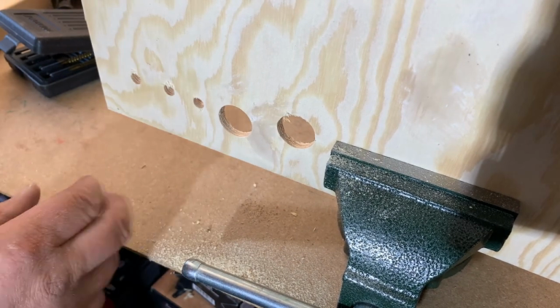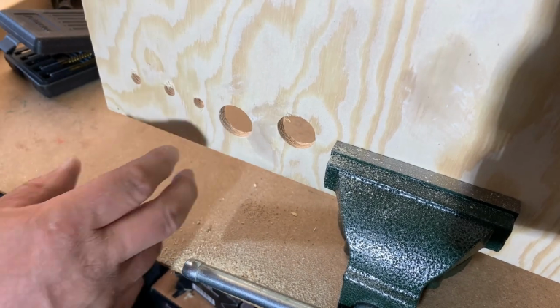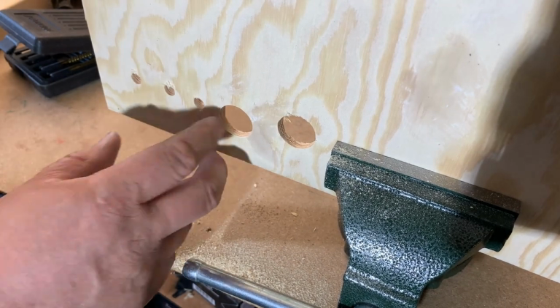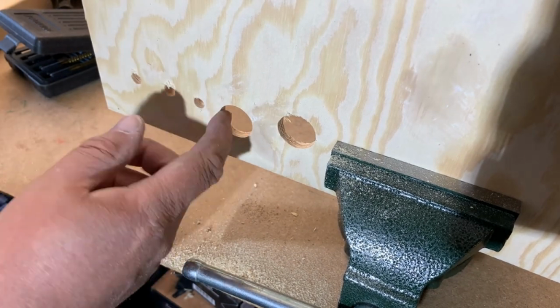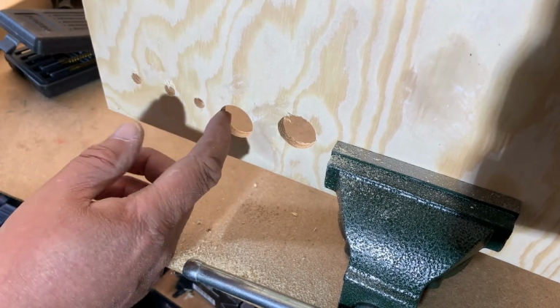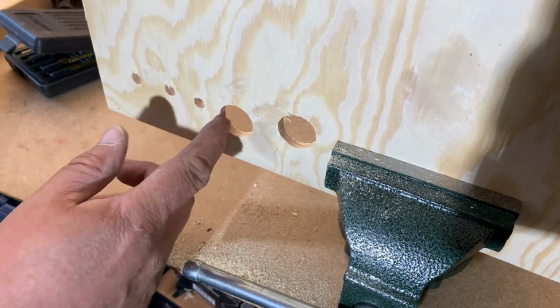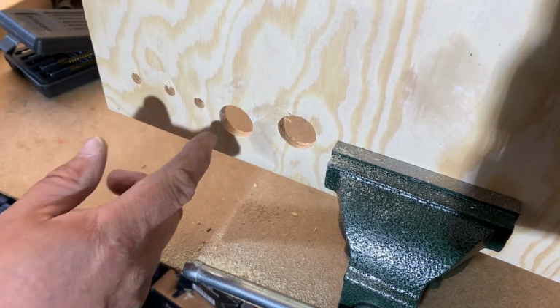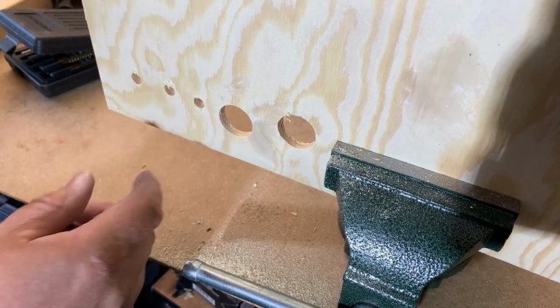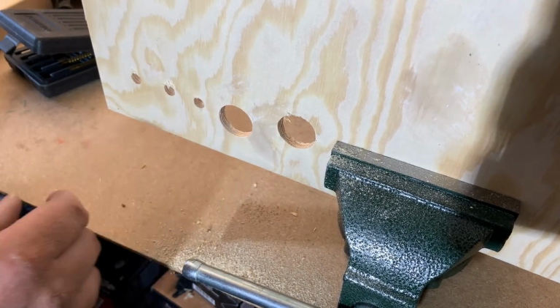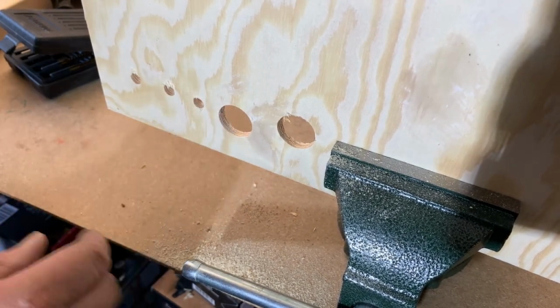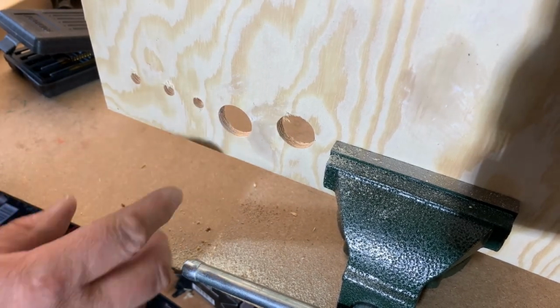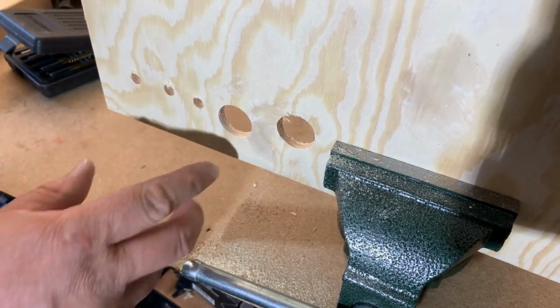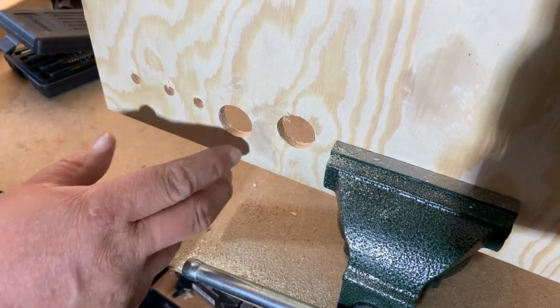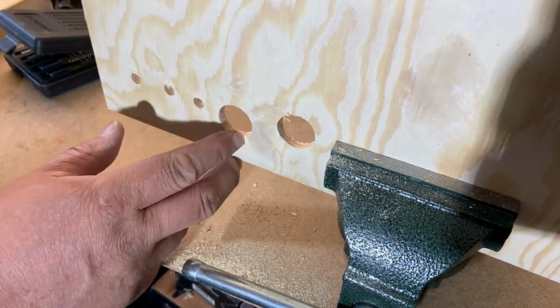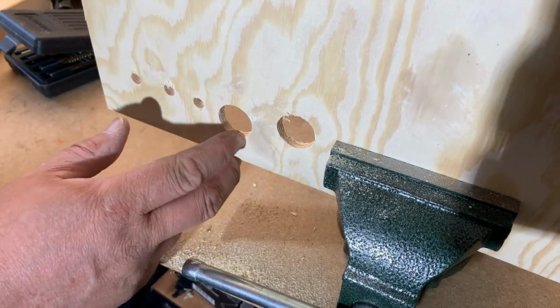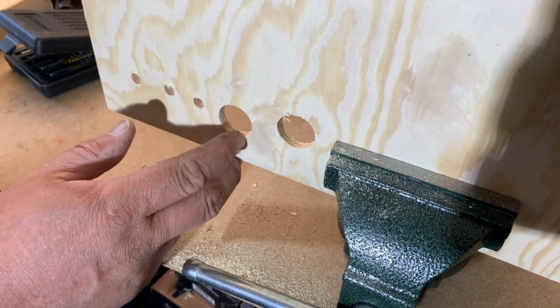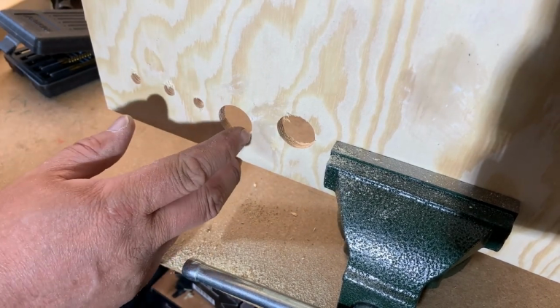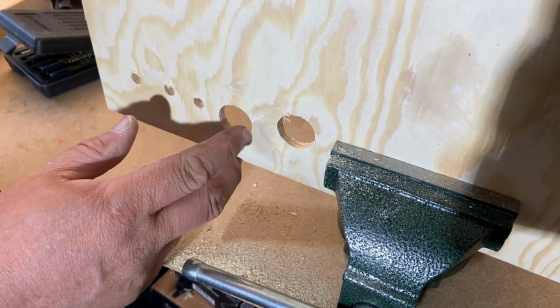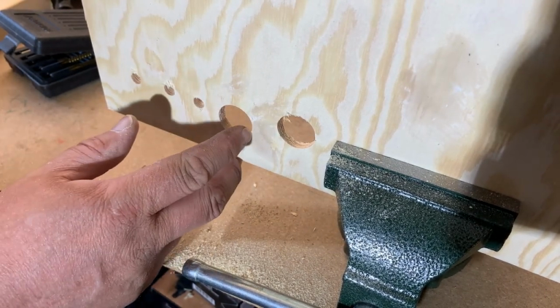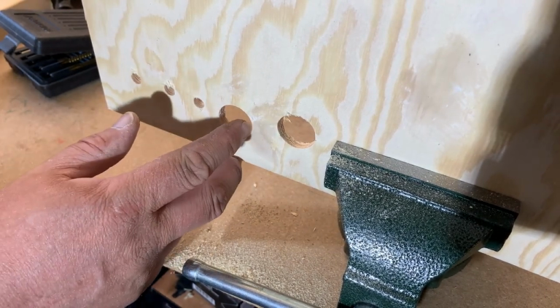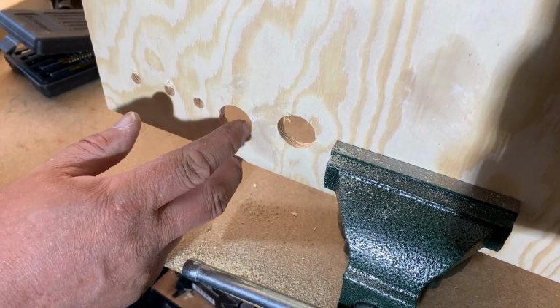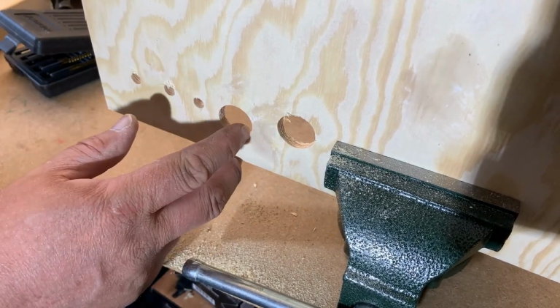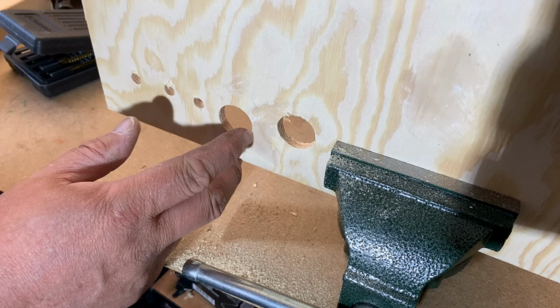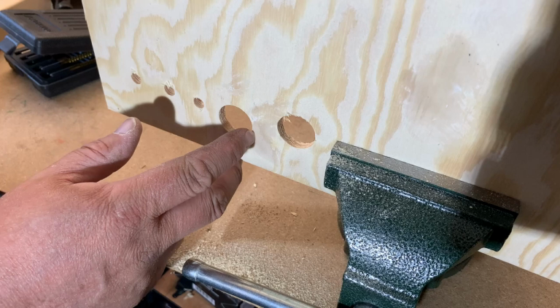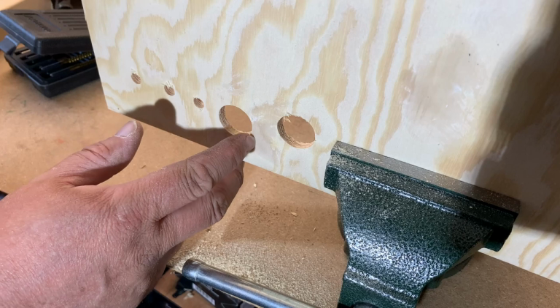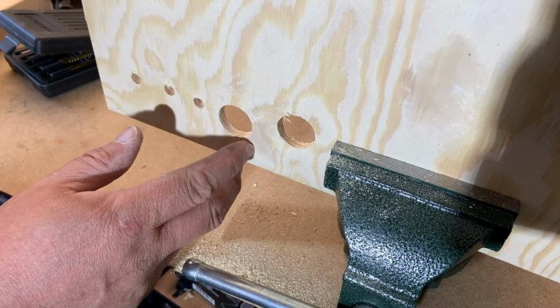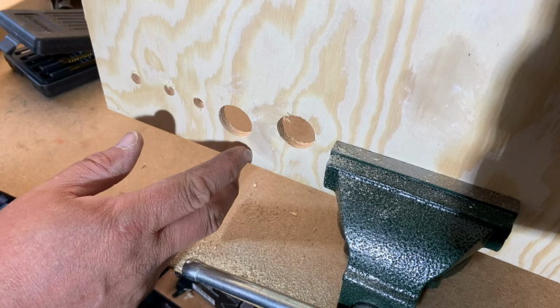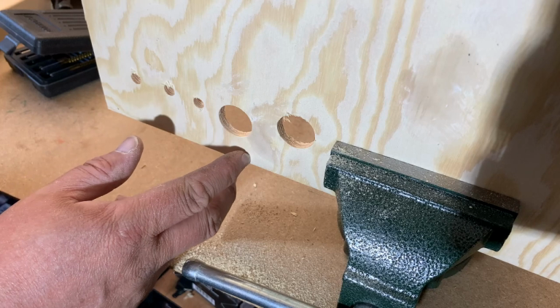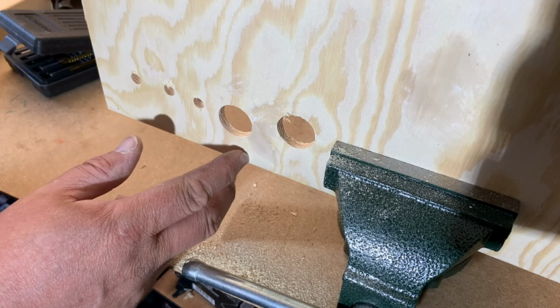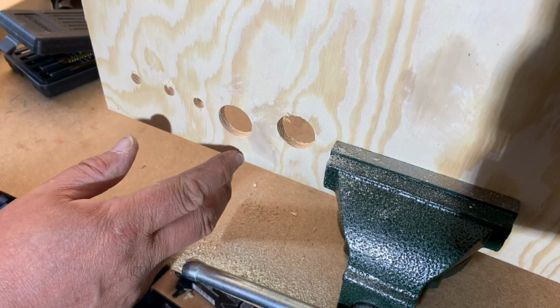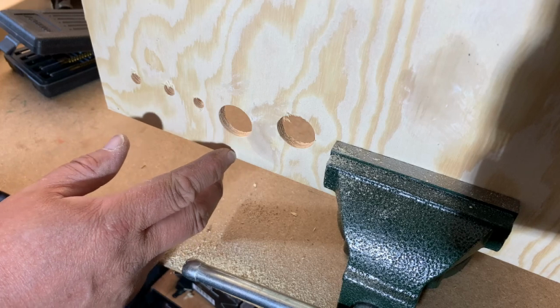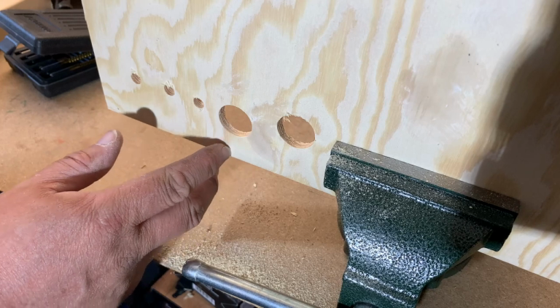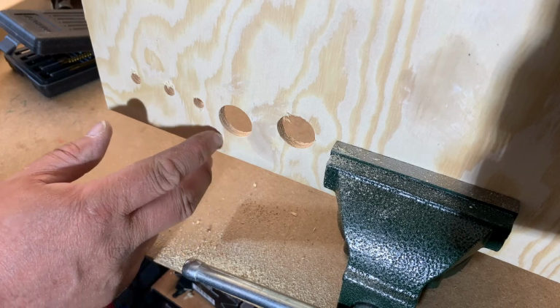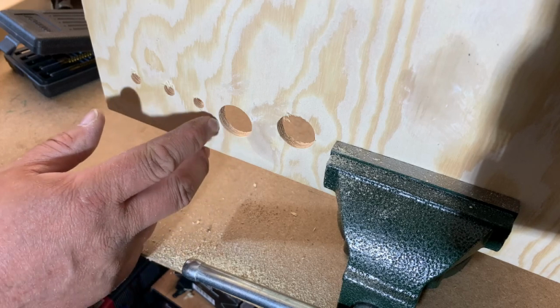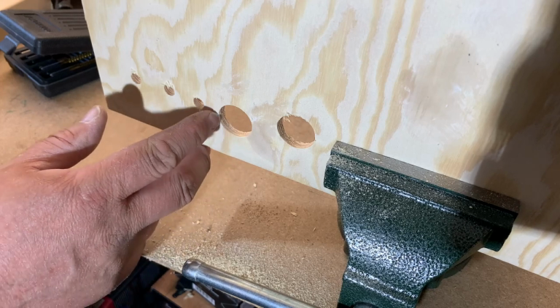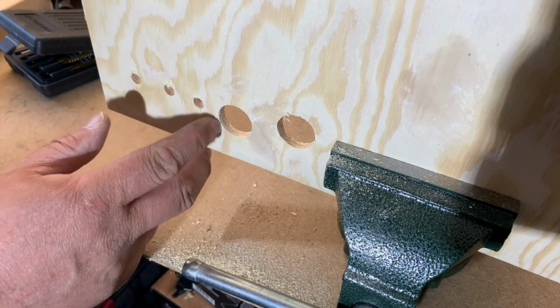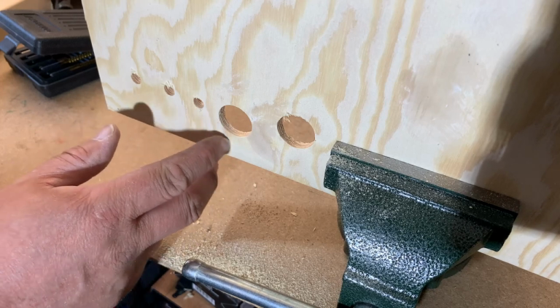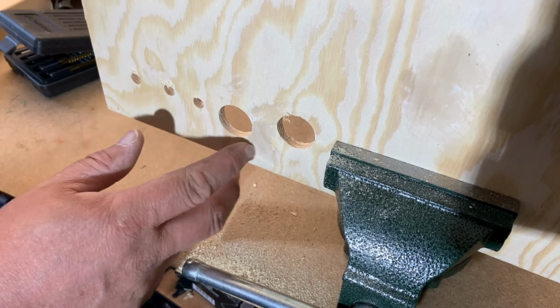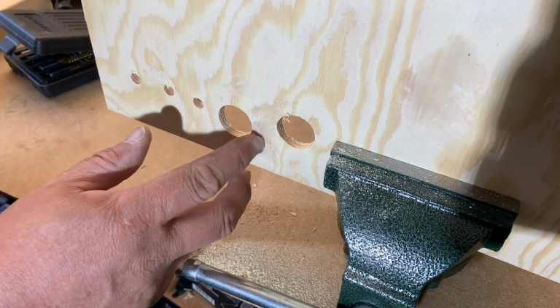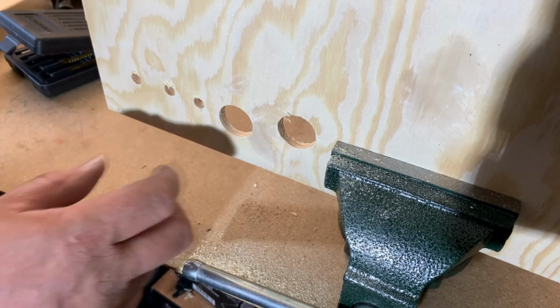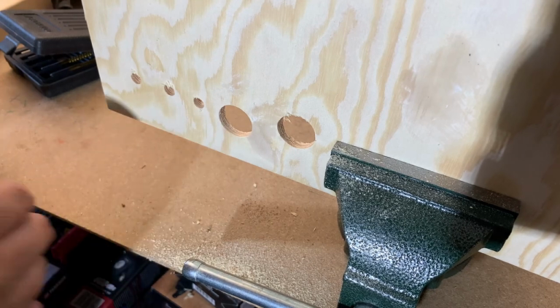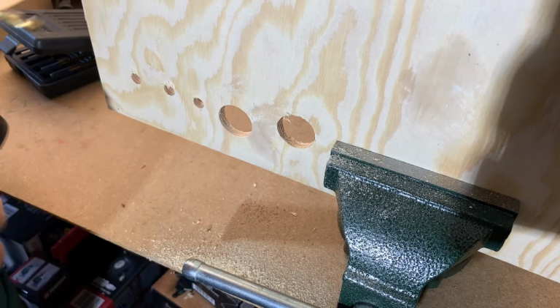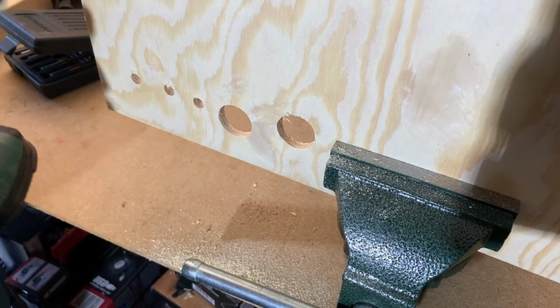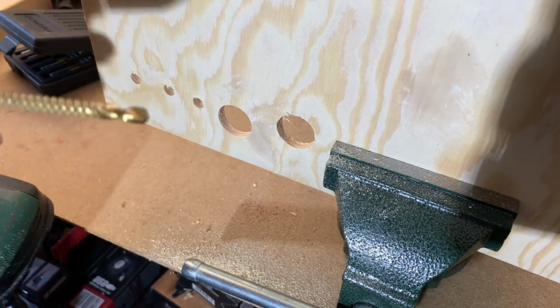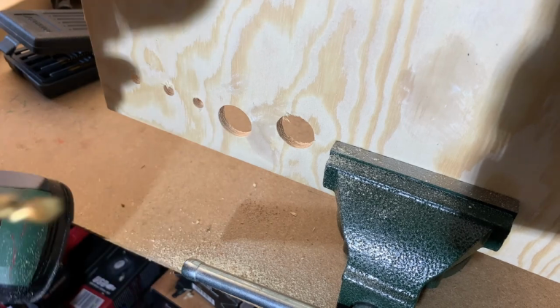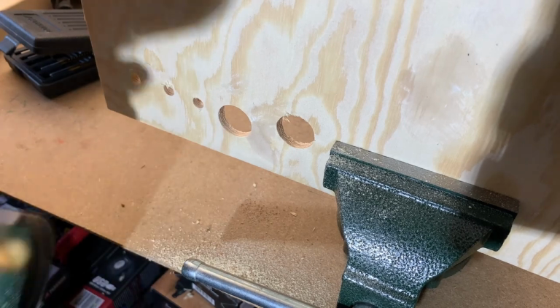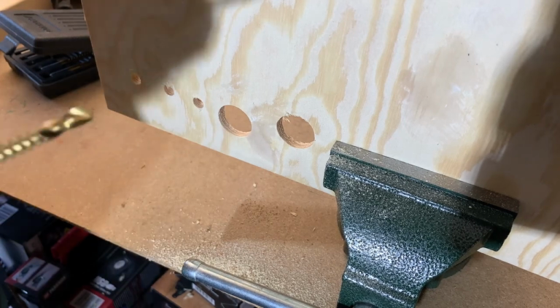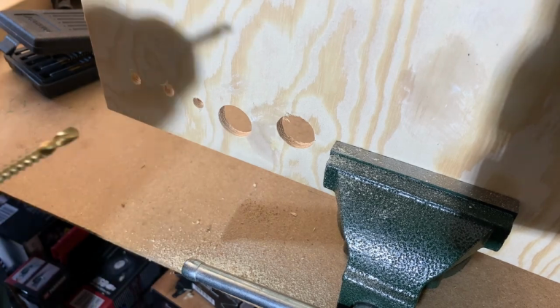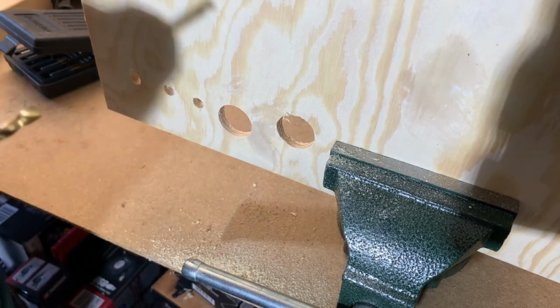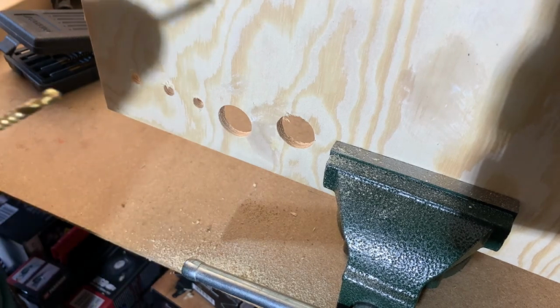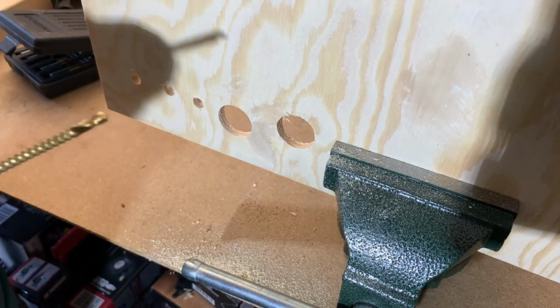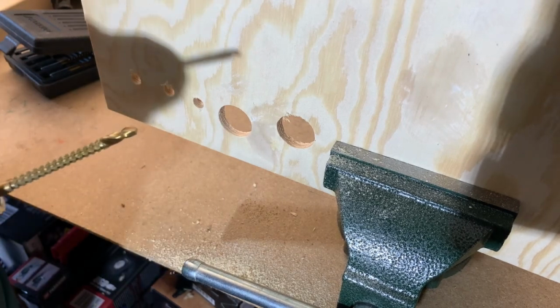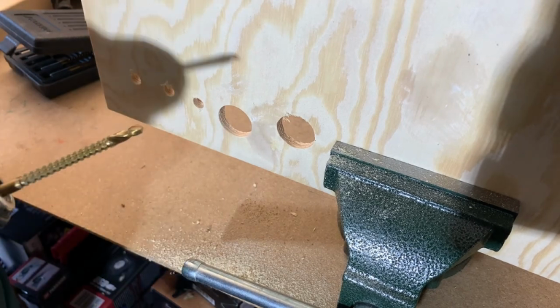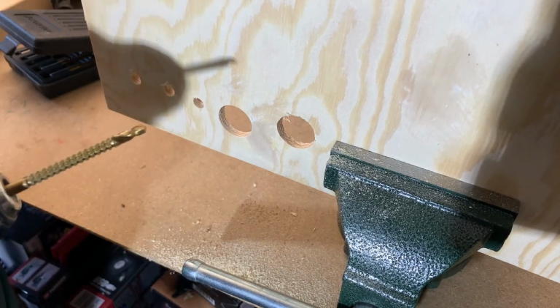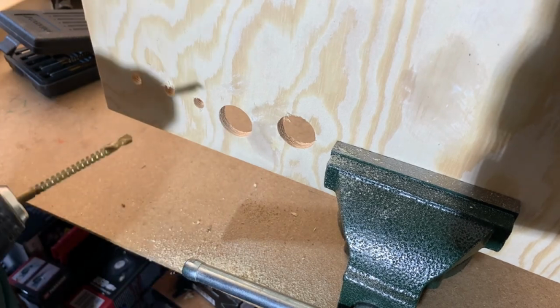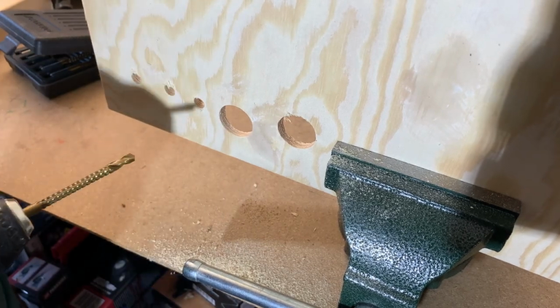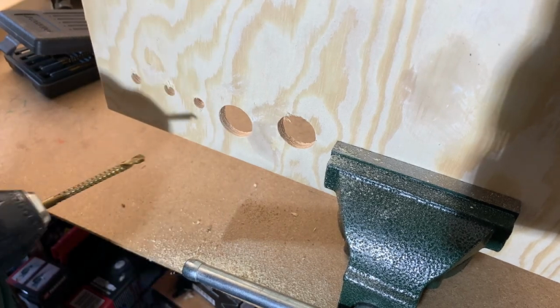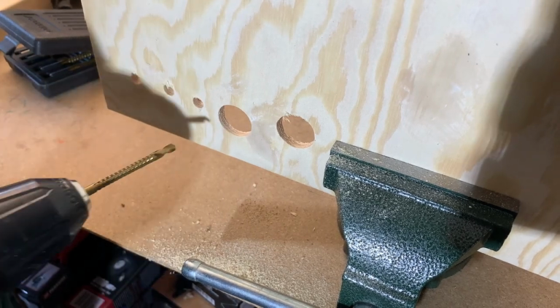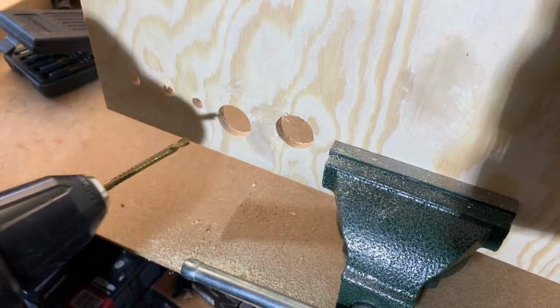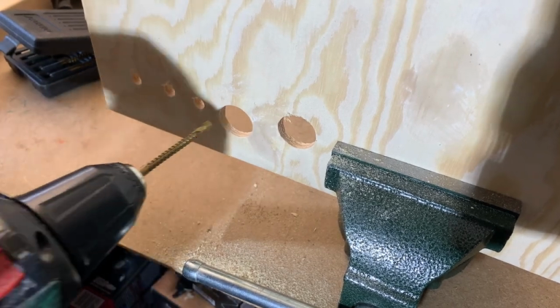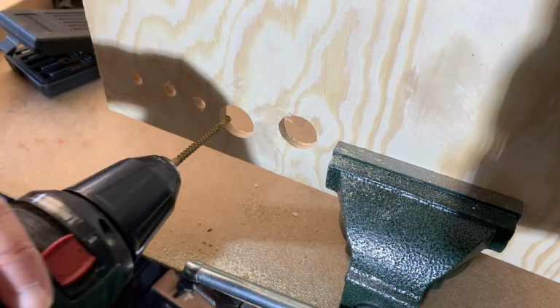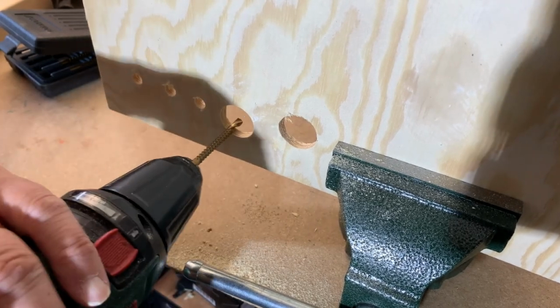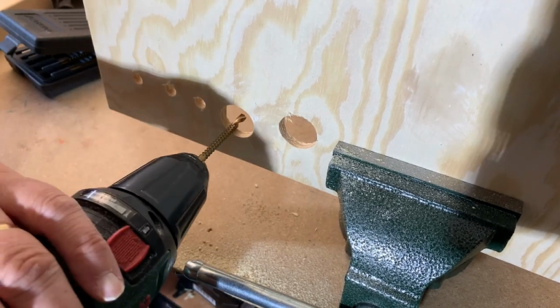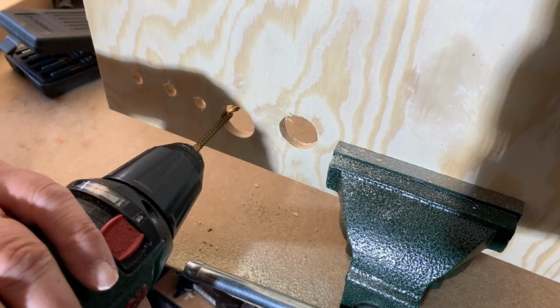I just thought I'd demonstrate, because if you need to cut out a slot here, let's see how that would work.